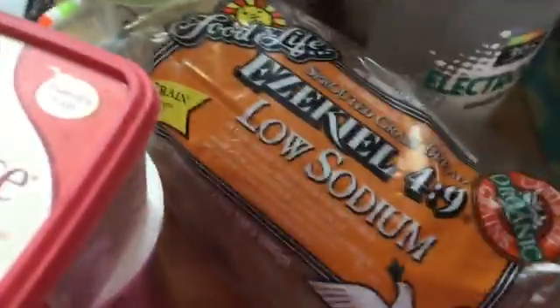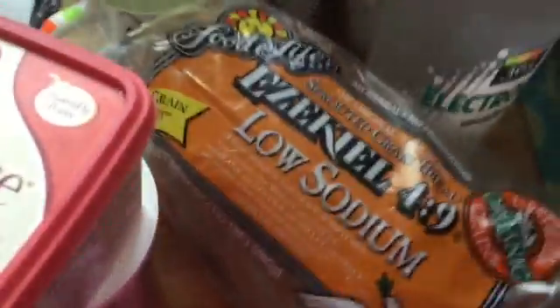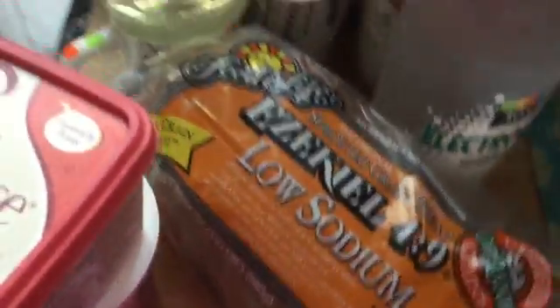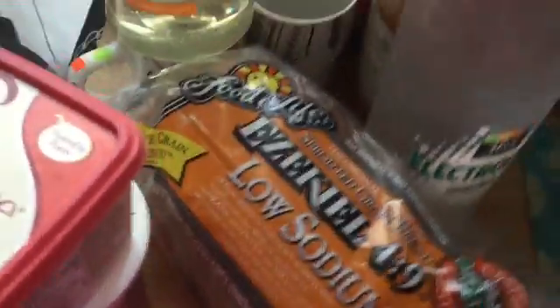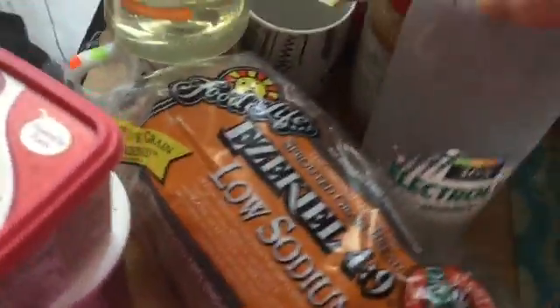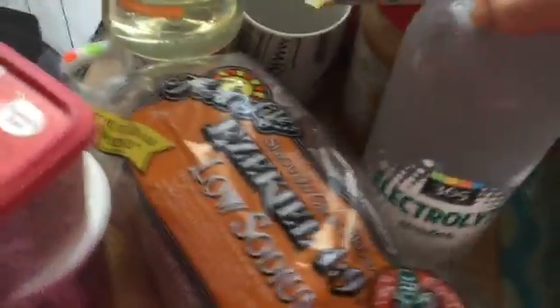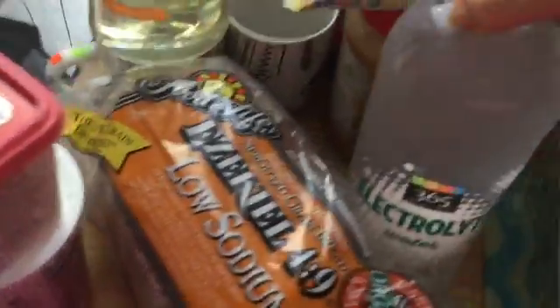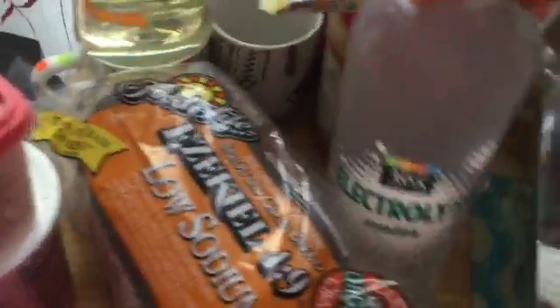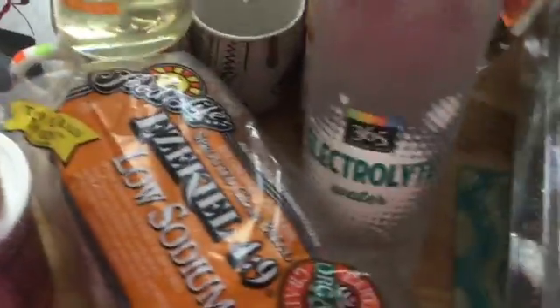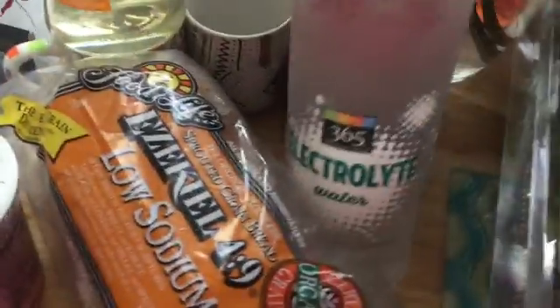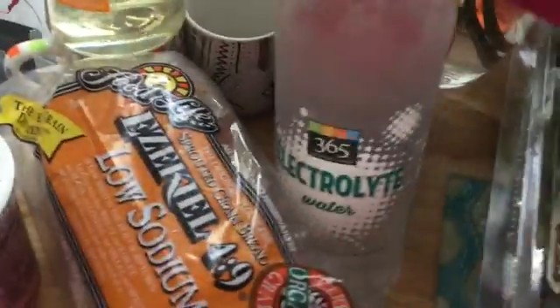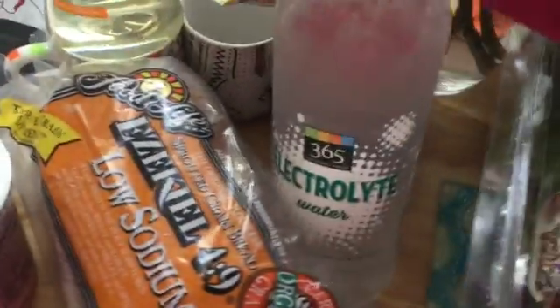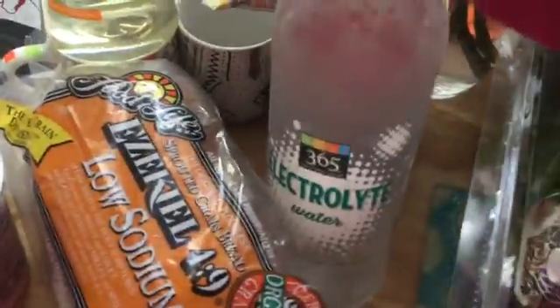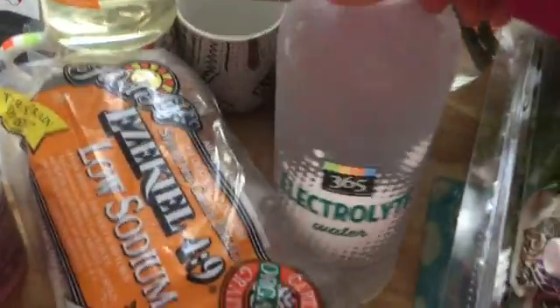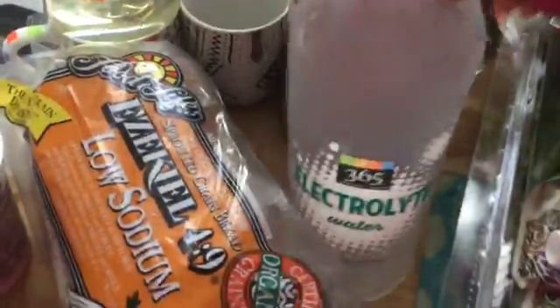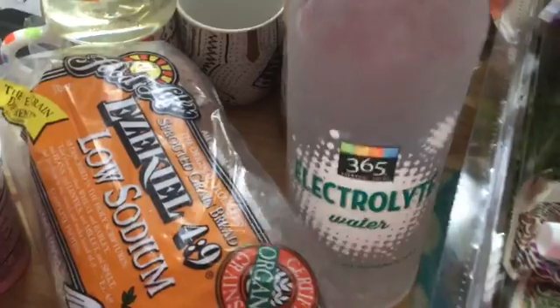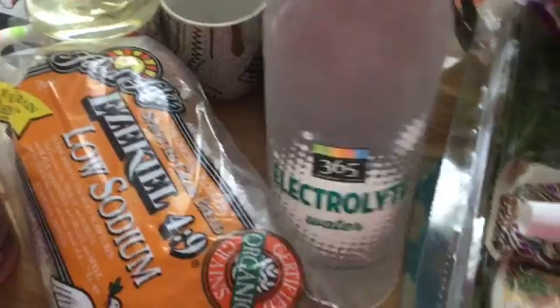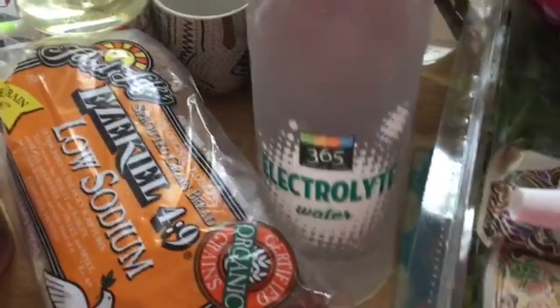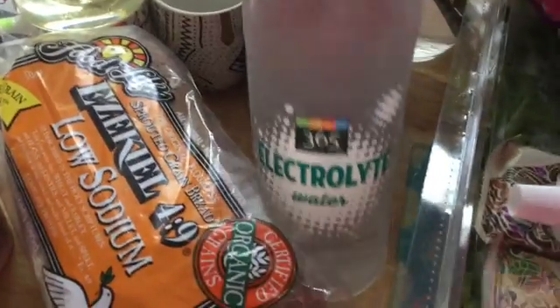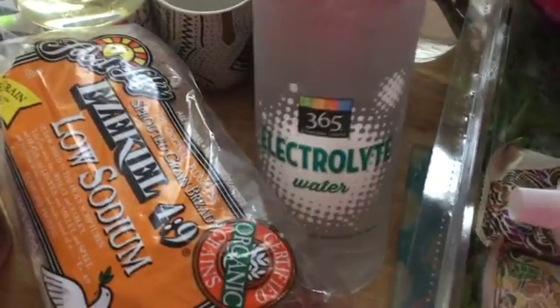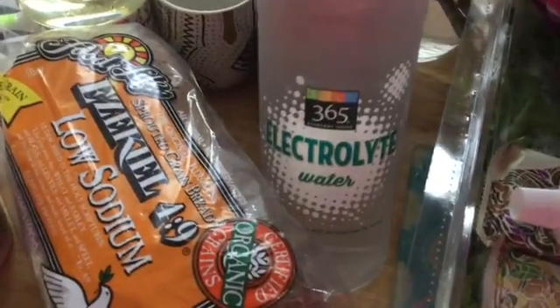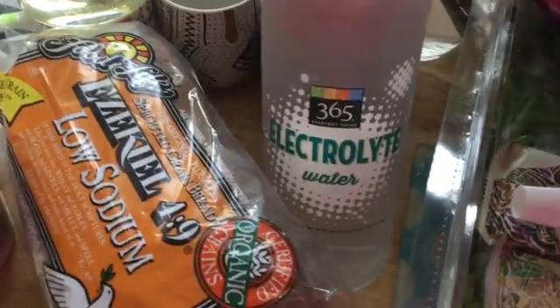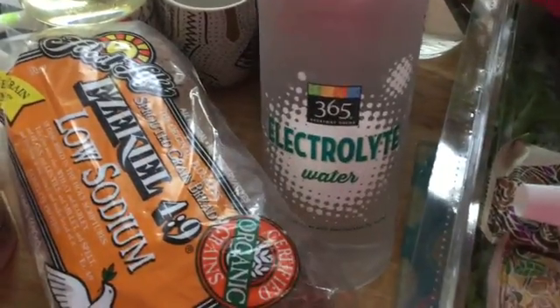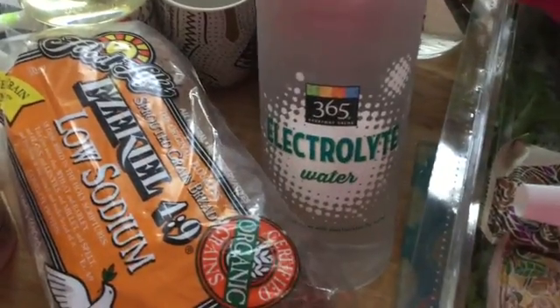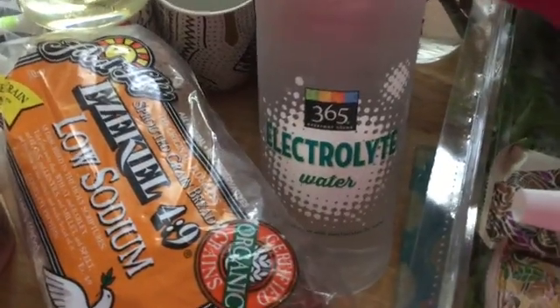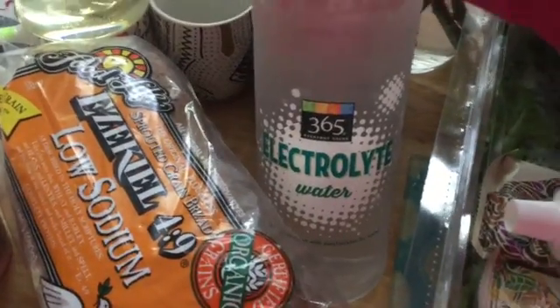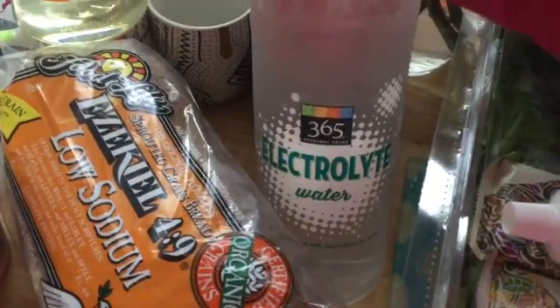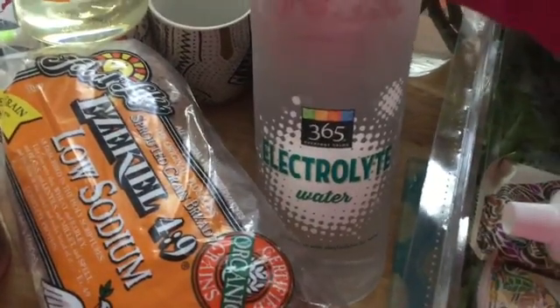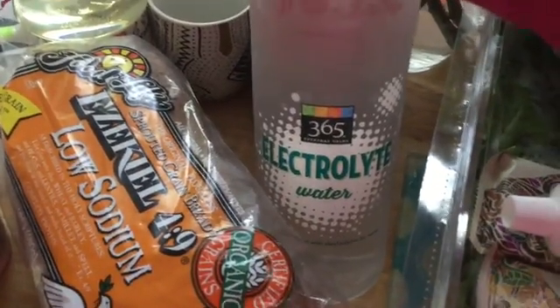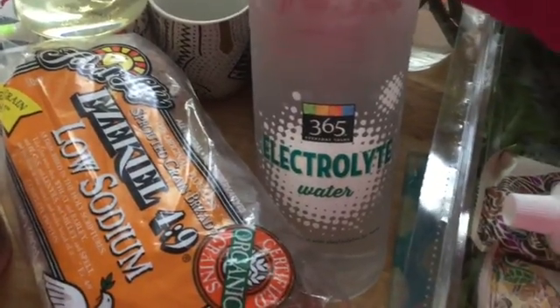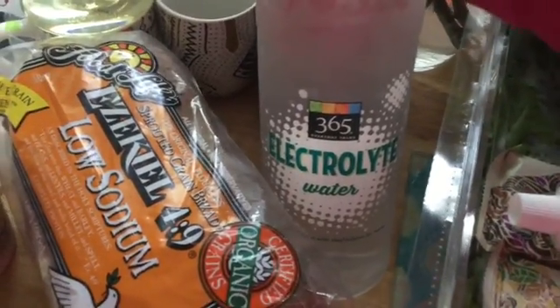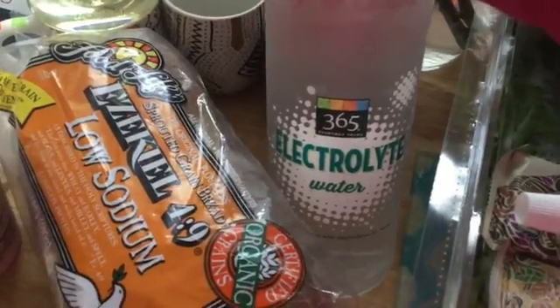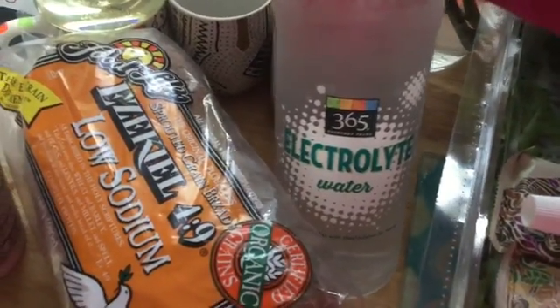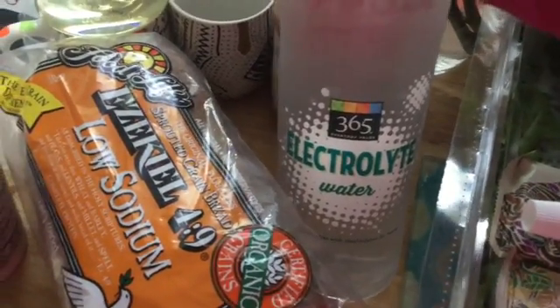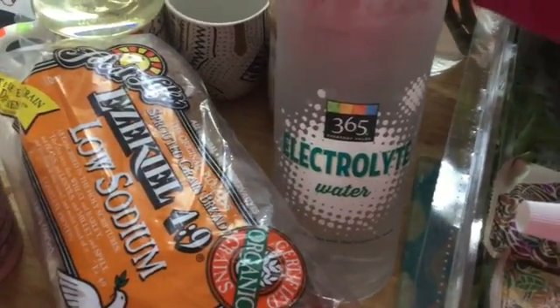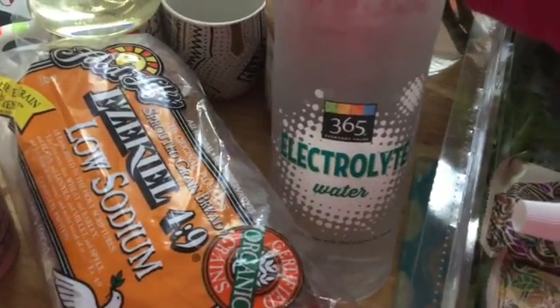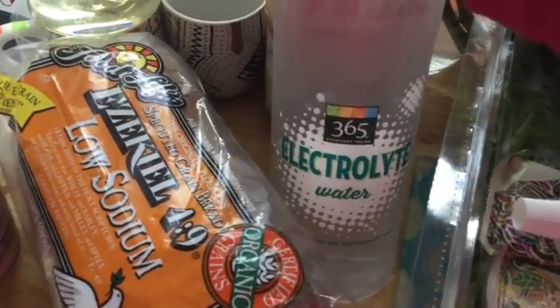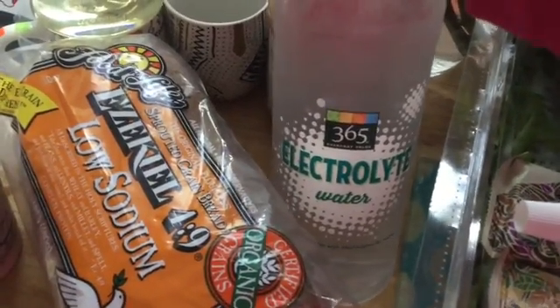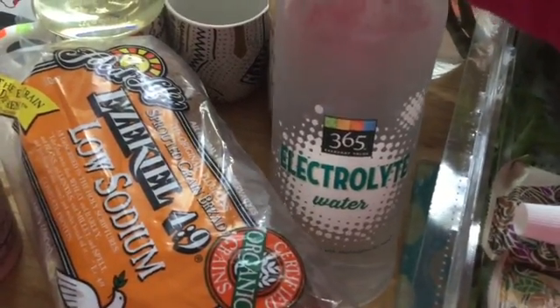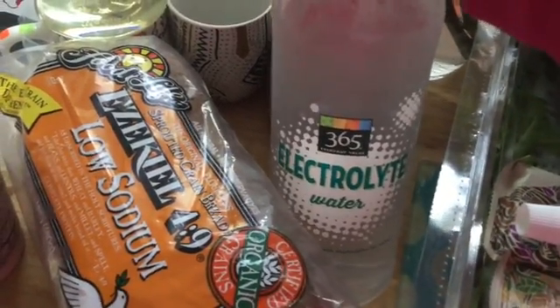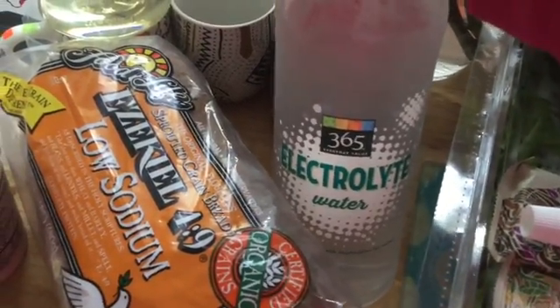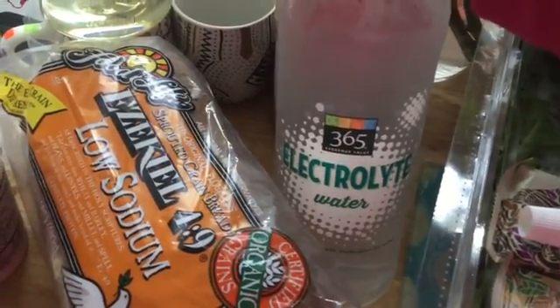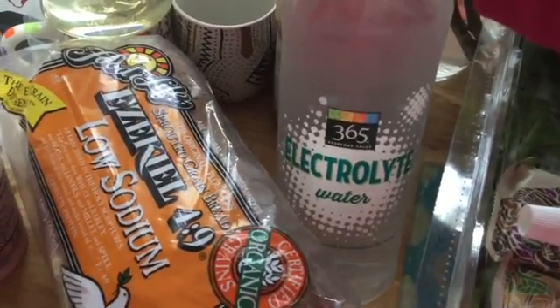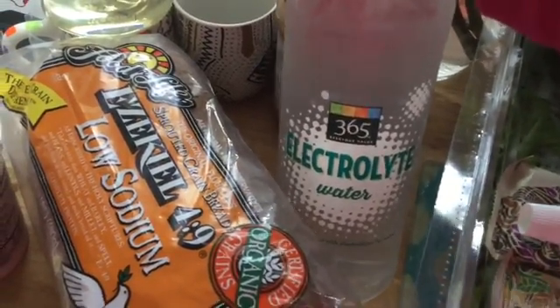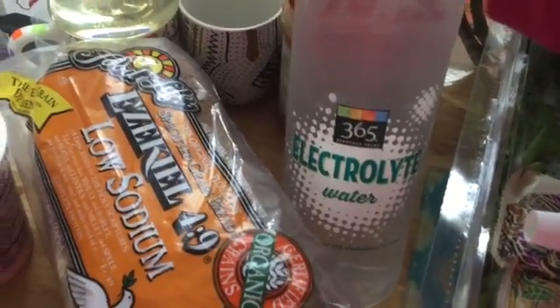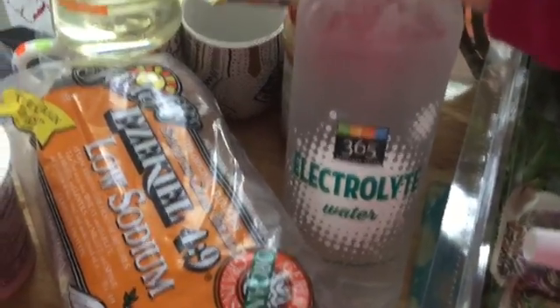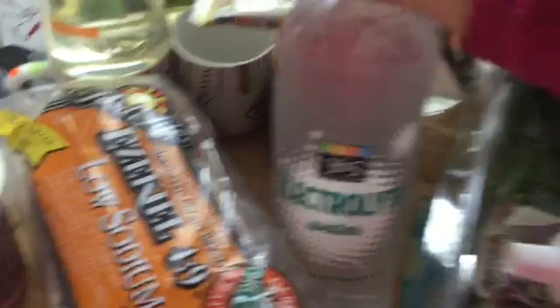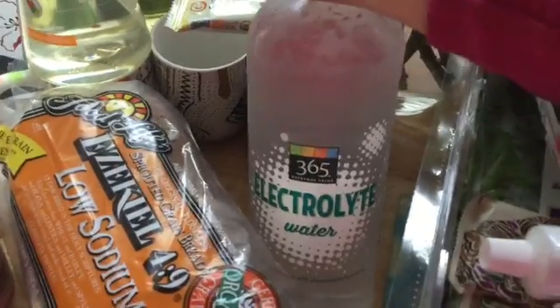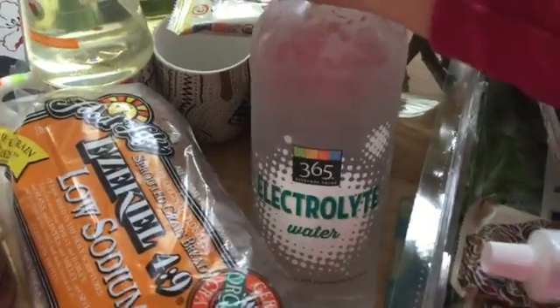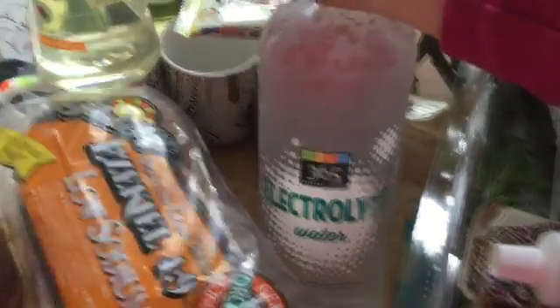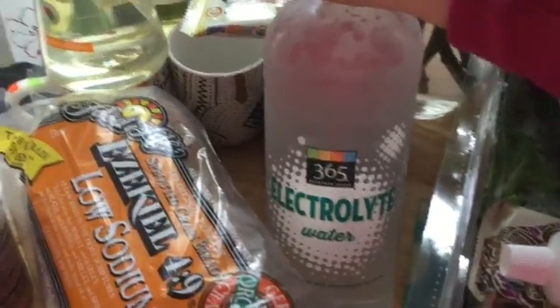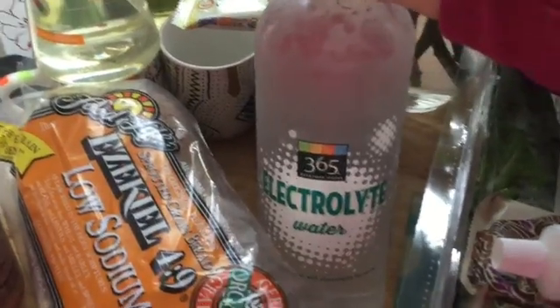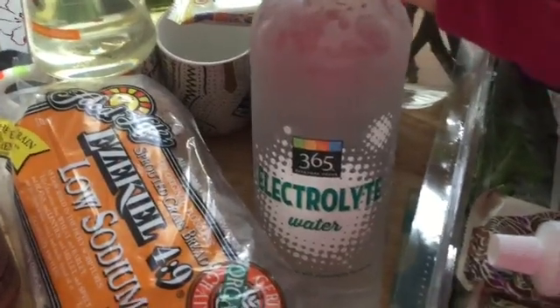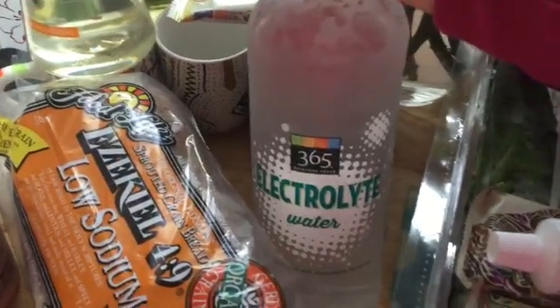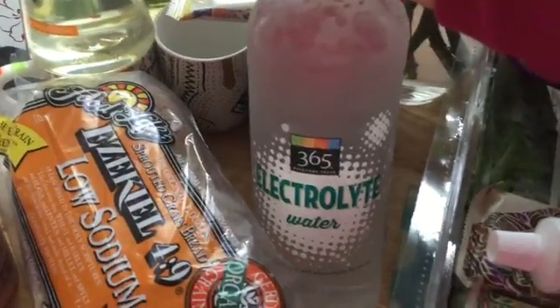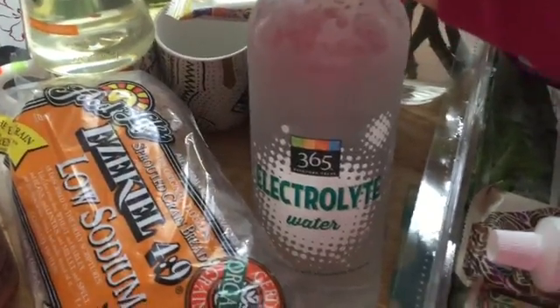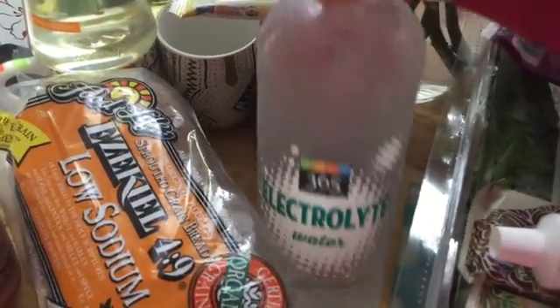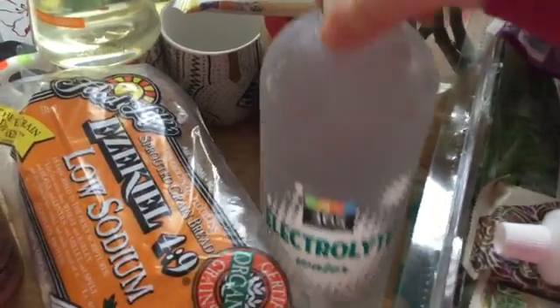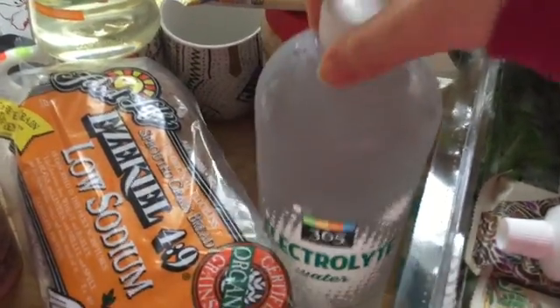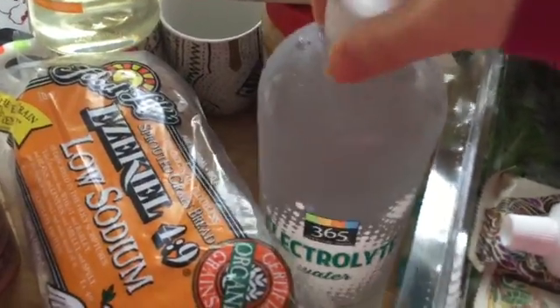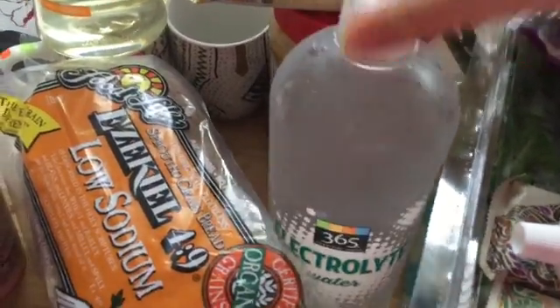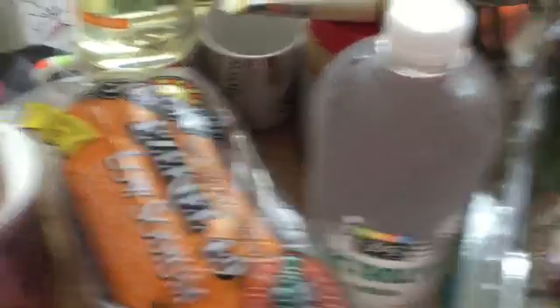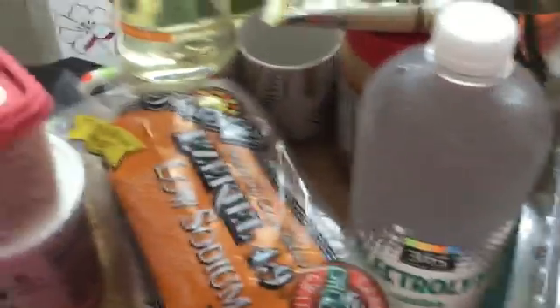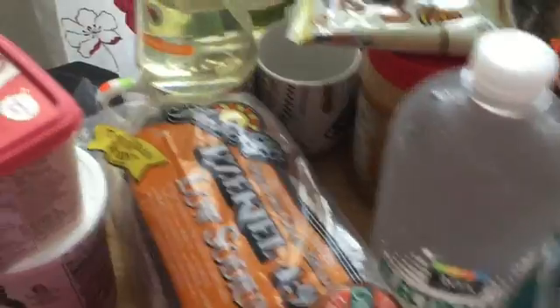Then we have the 365 Electrolyte Waters. I bought two of these but I drank the other one. This water is amazing, it's really good.